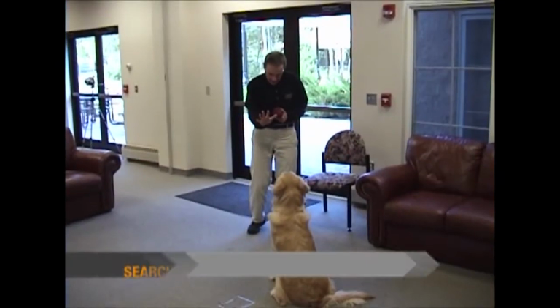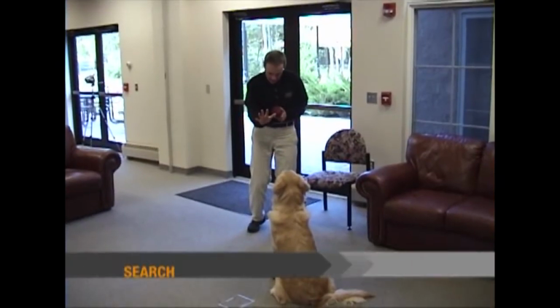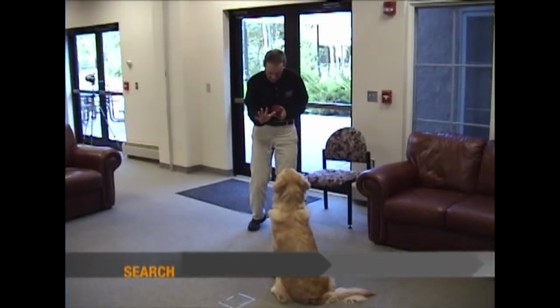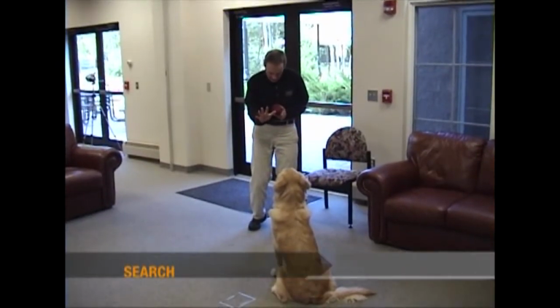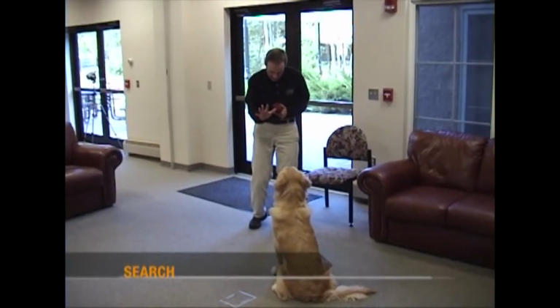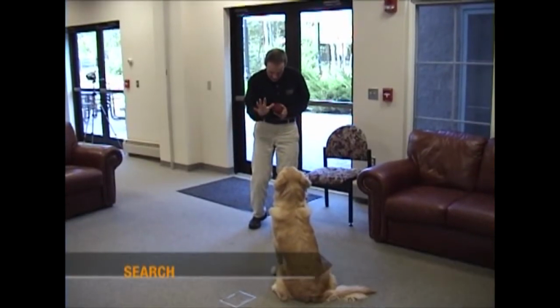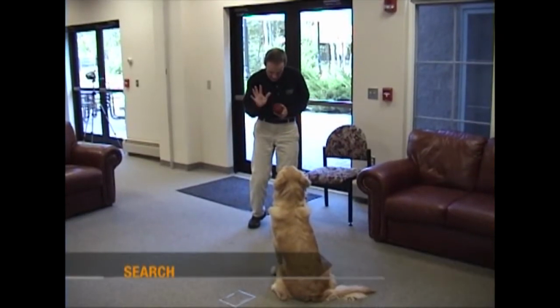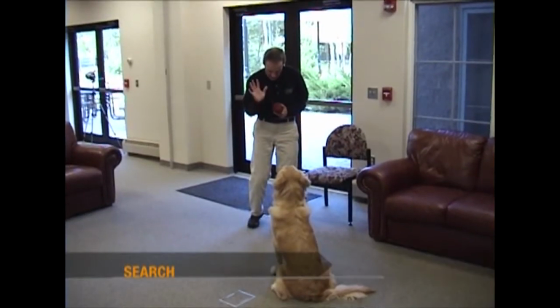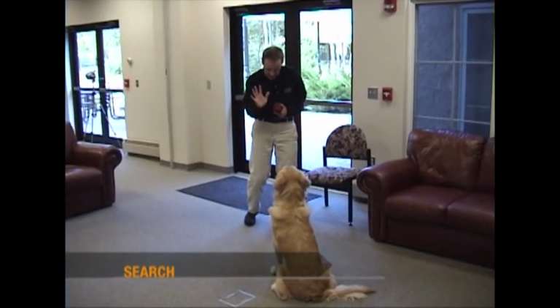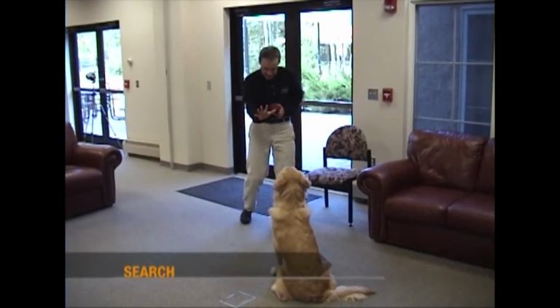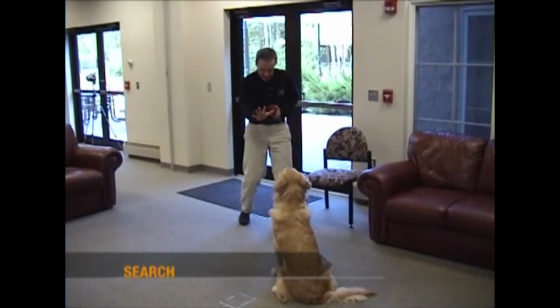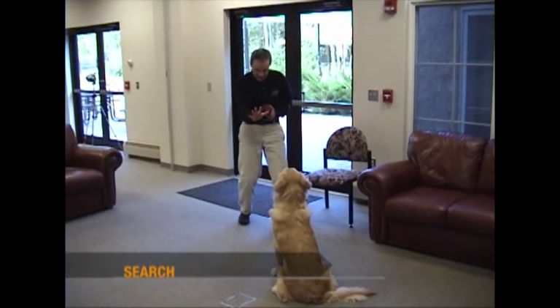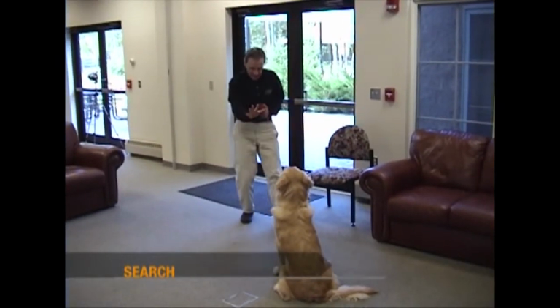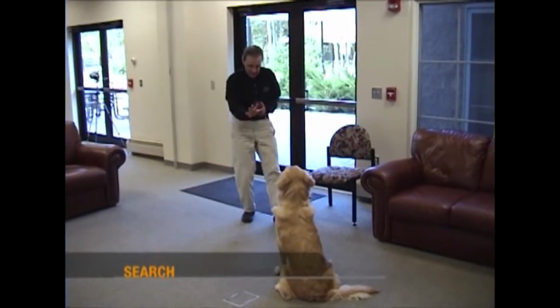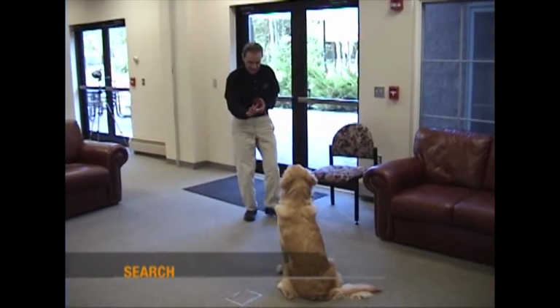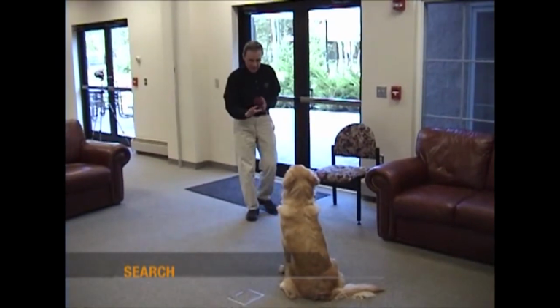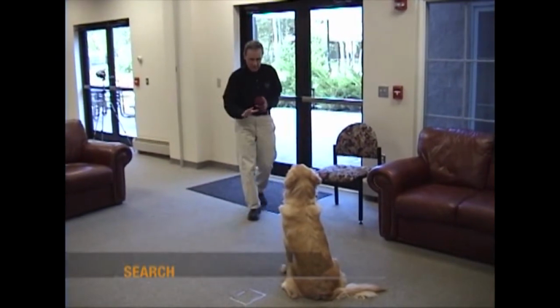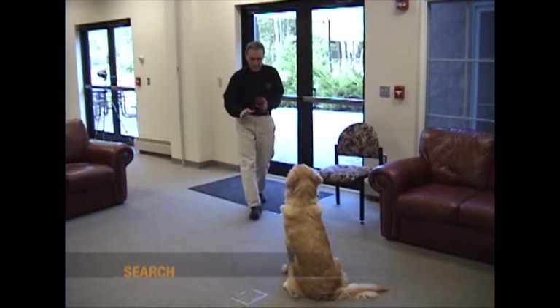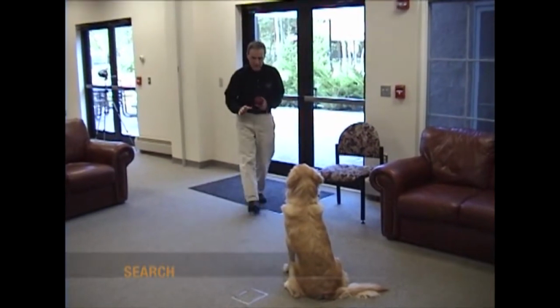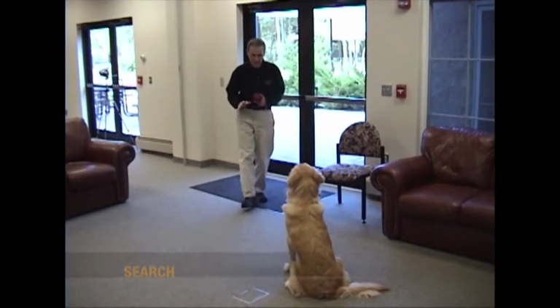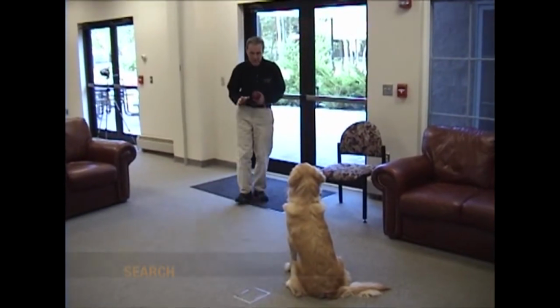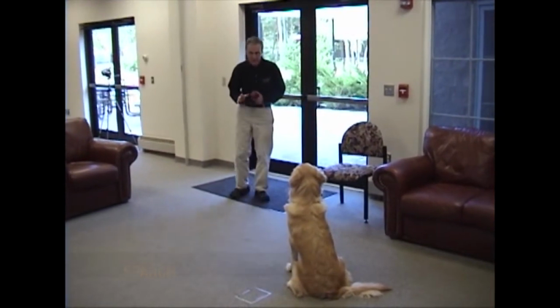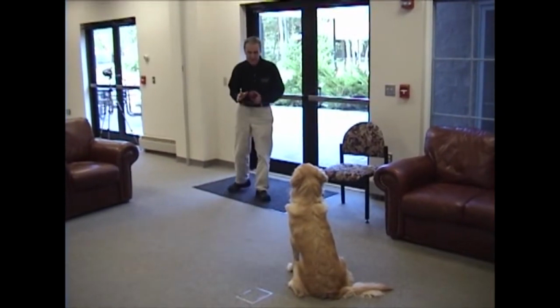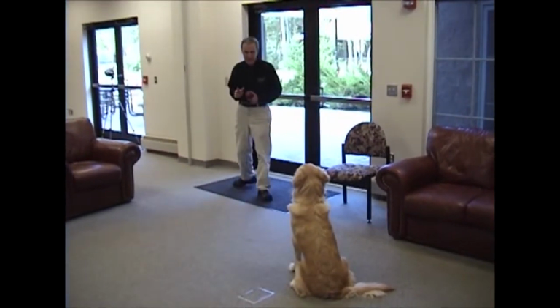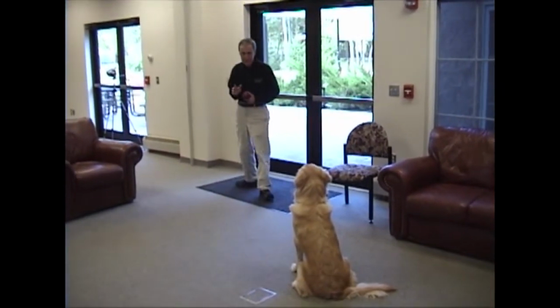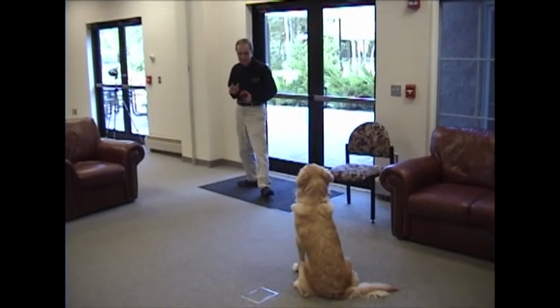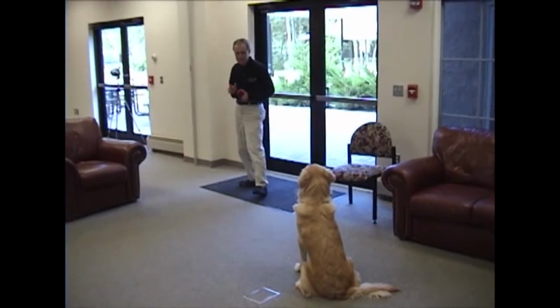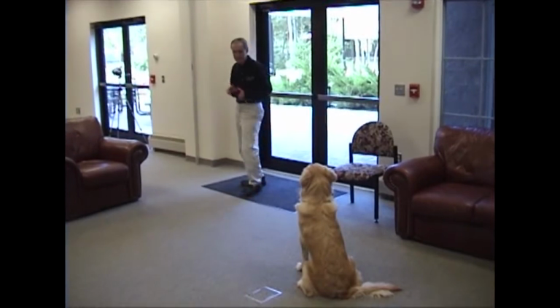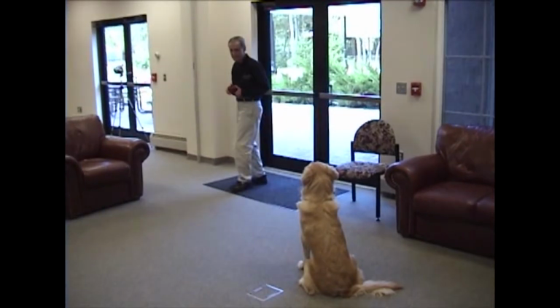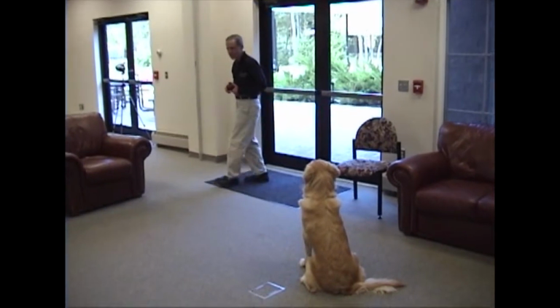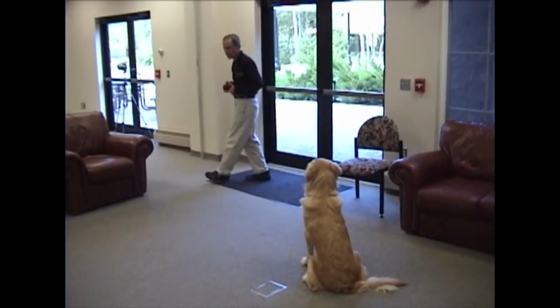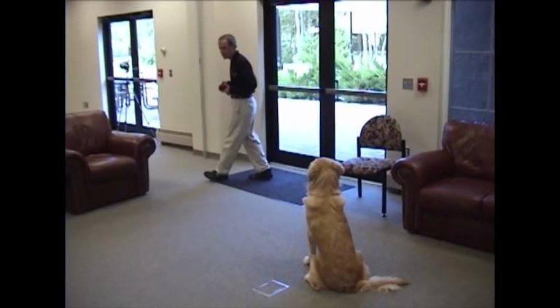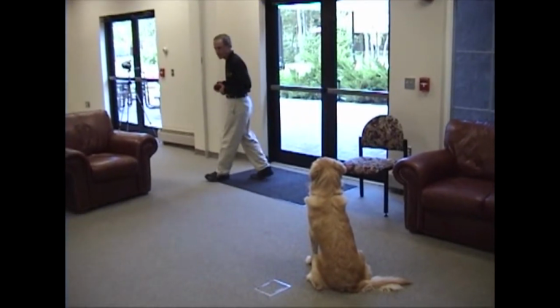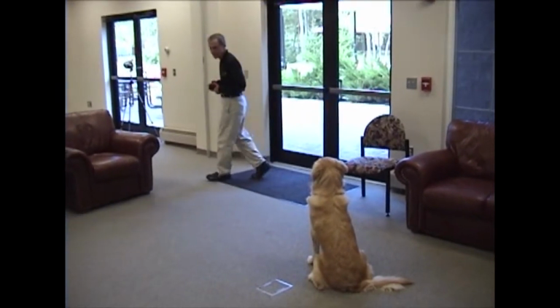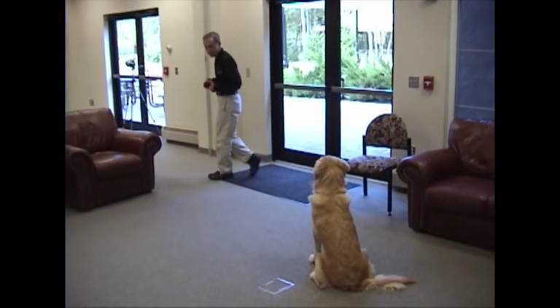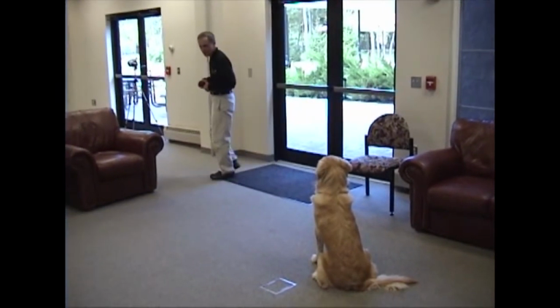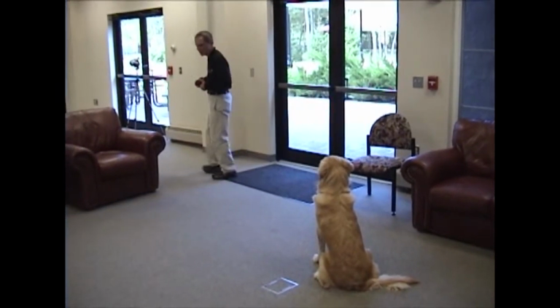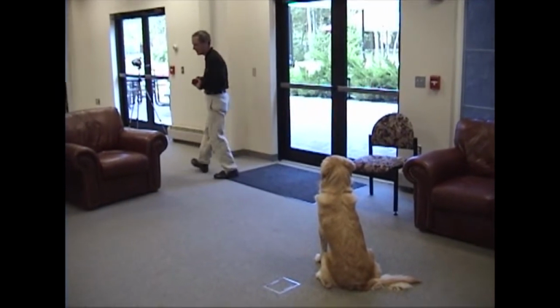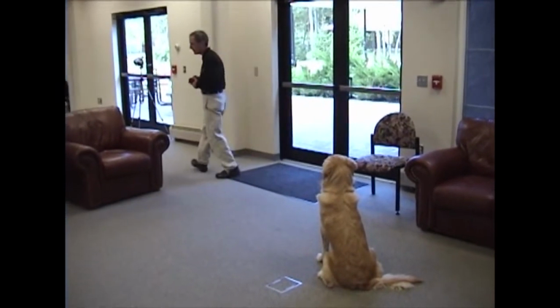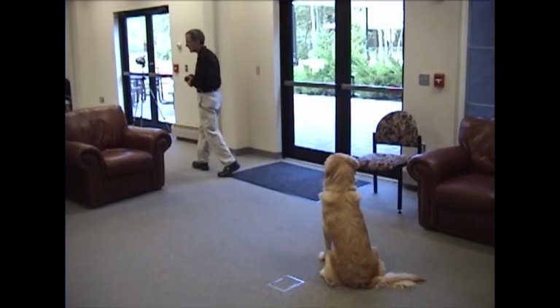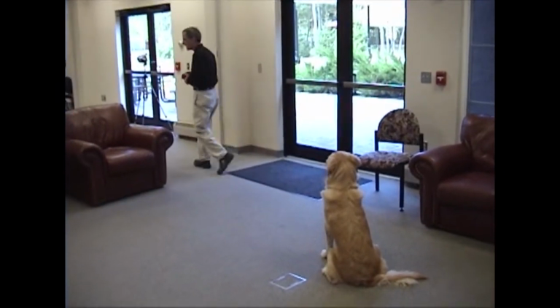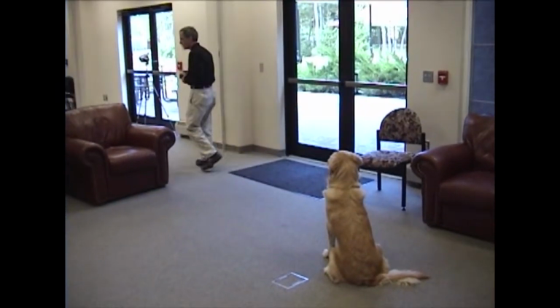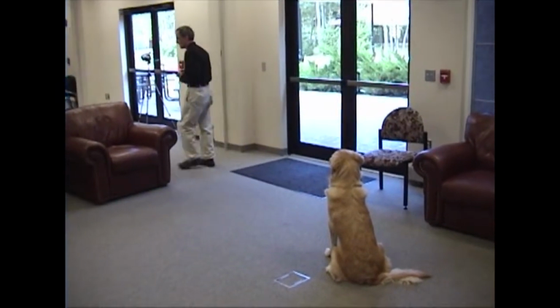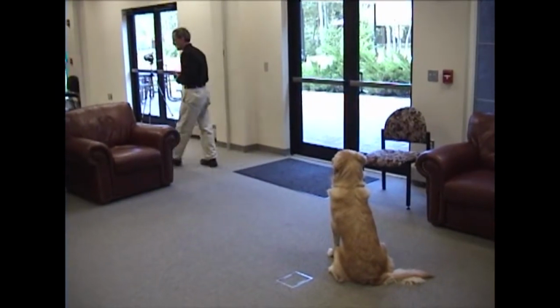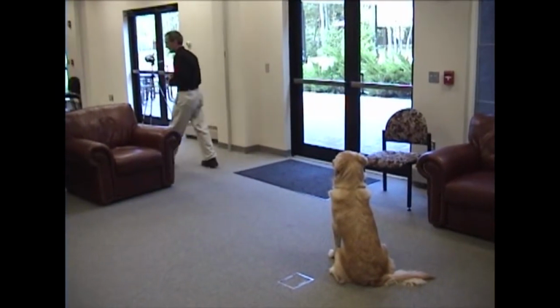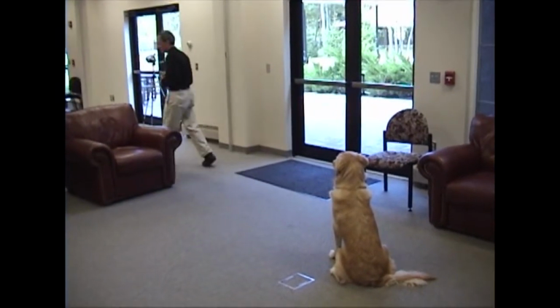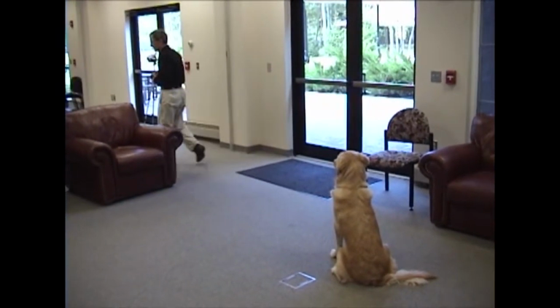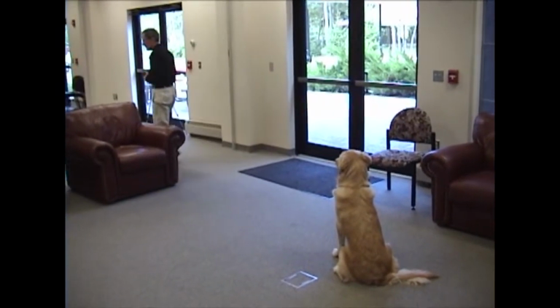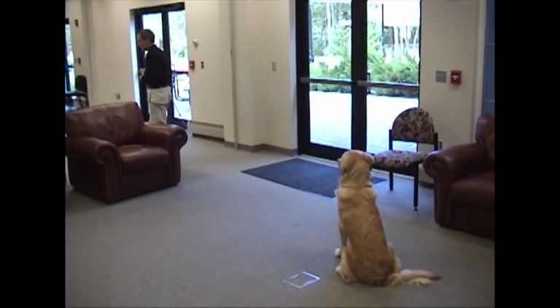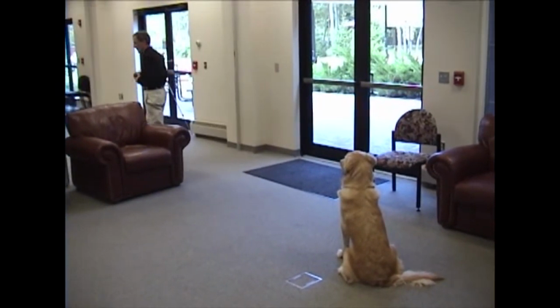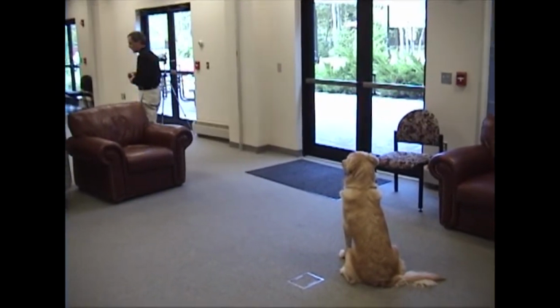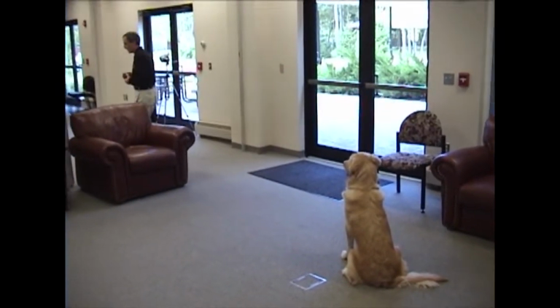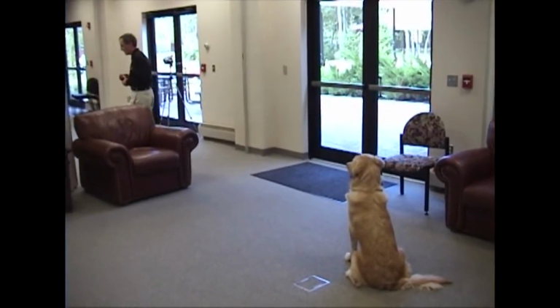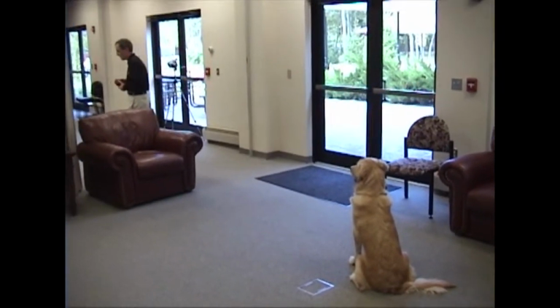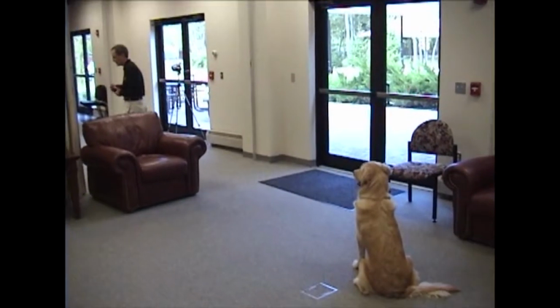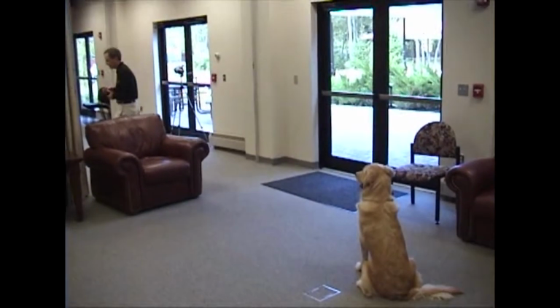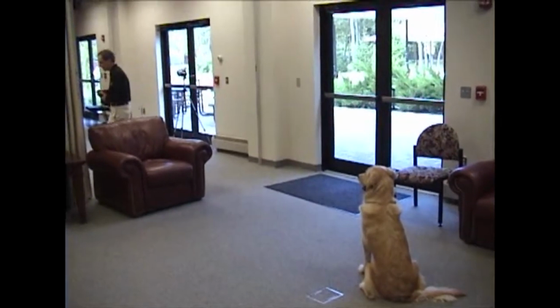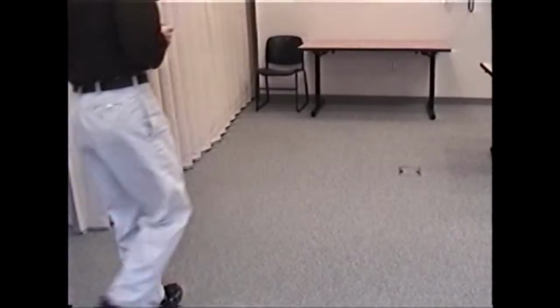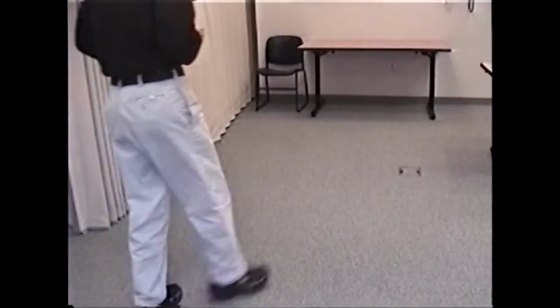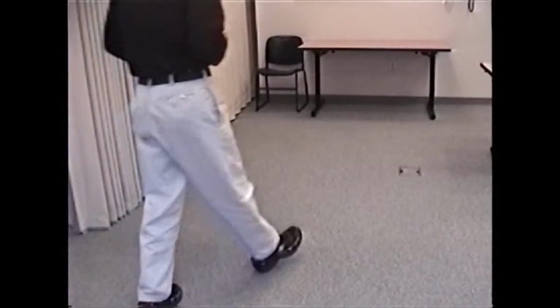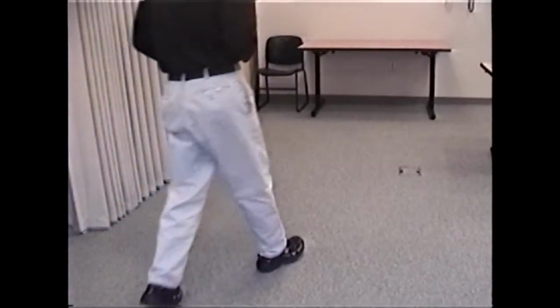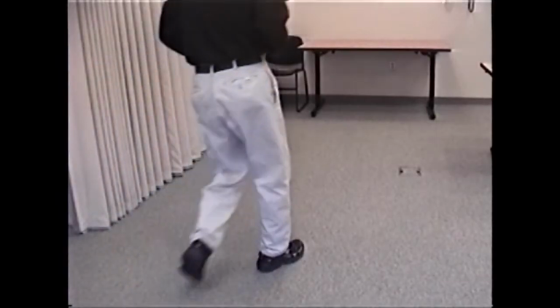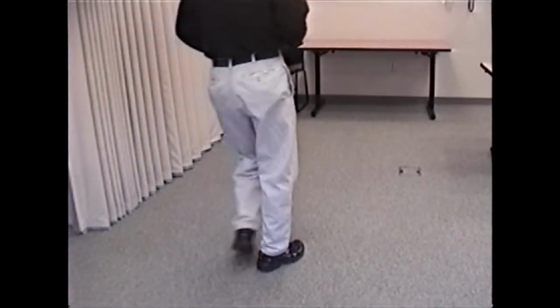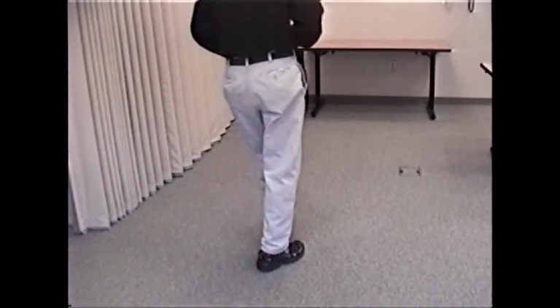Search: Have the dog stay while you place the toy where the dog cannot see it. Tell the dog to fetch and encourage him or her to find the toy.